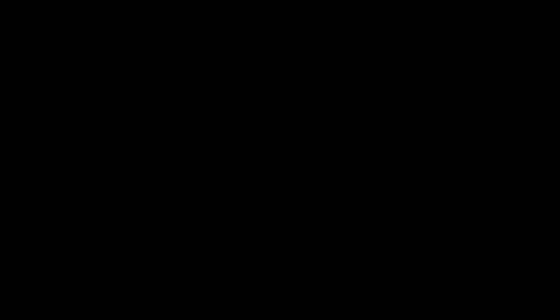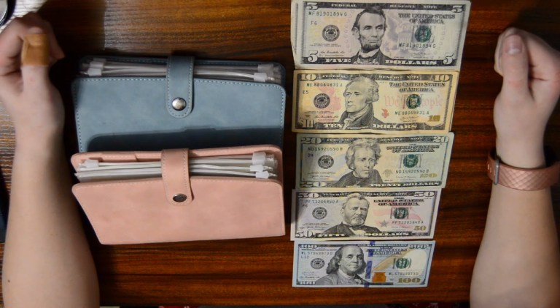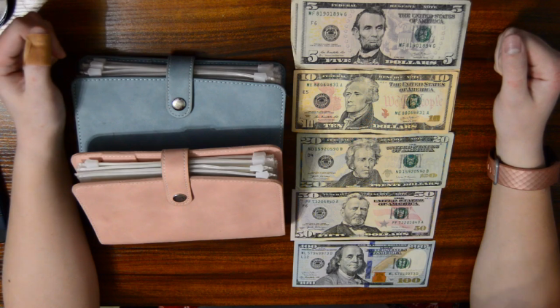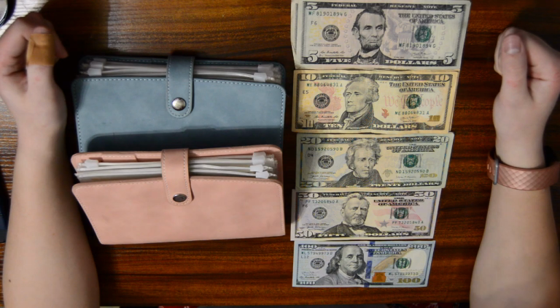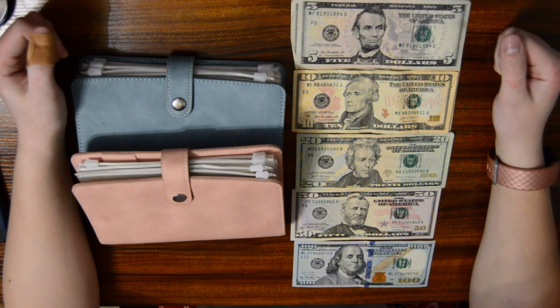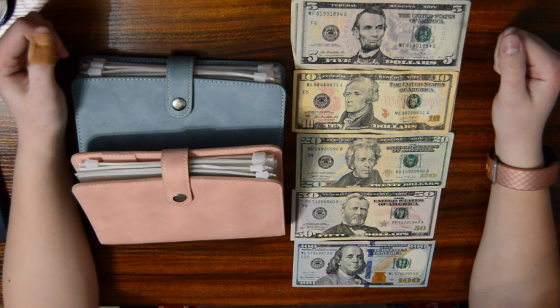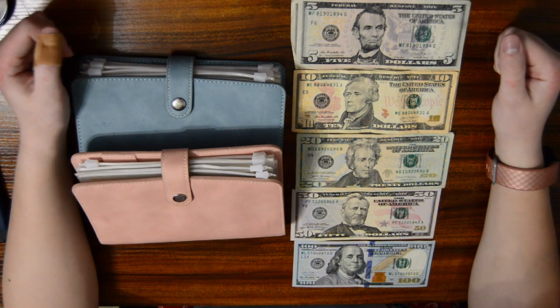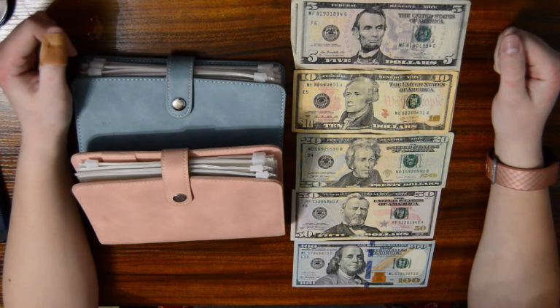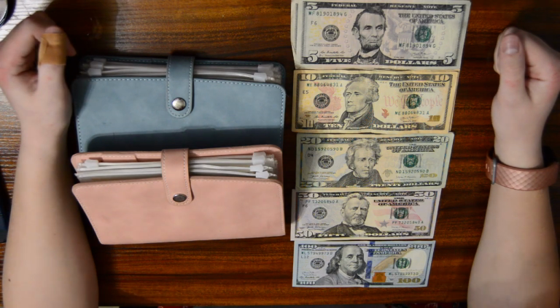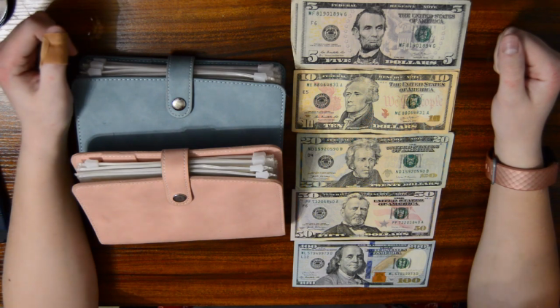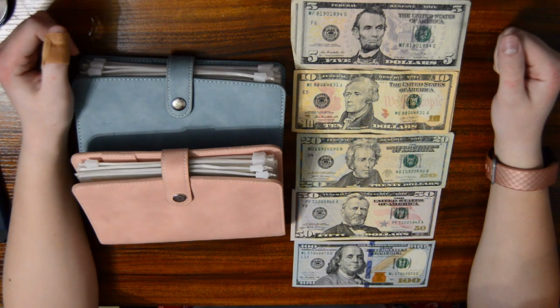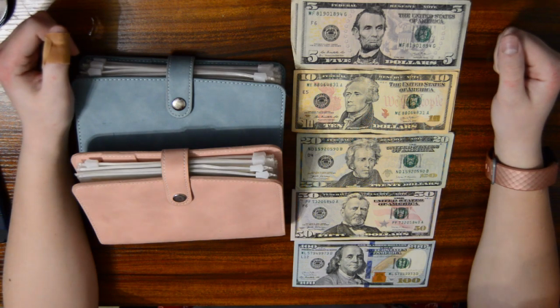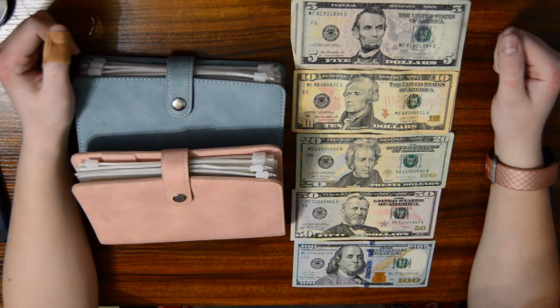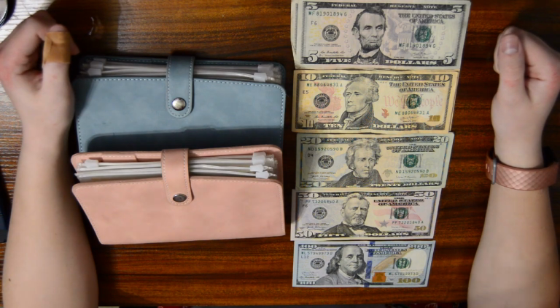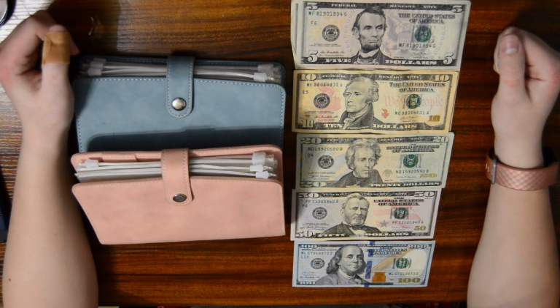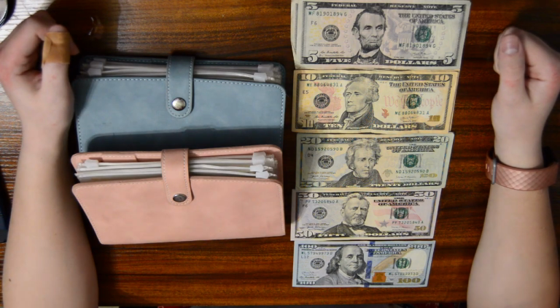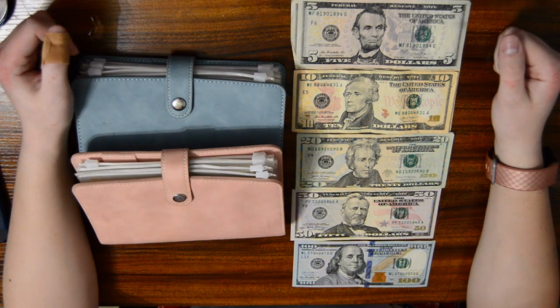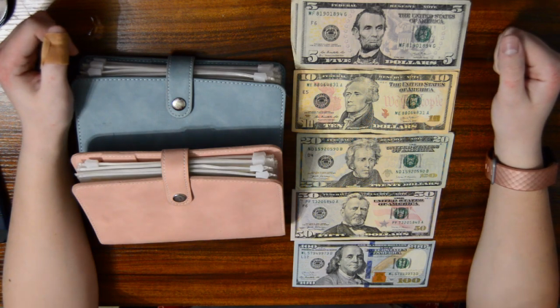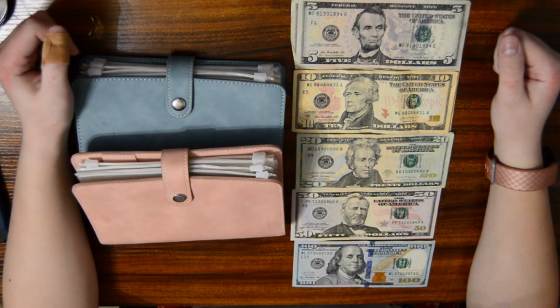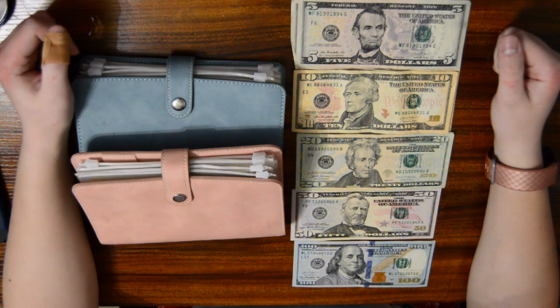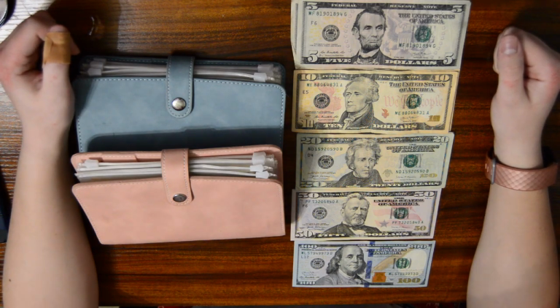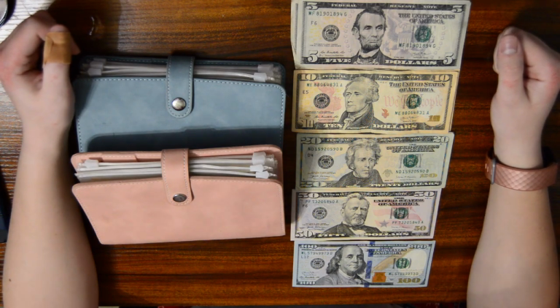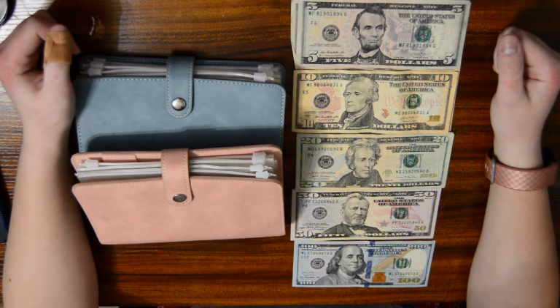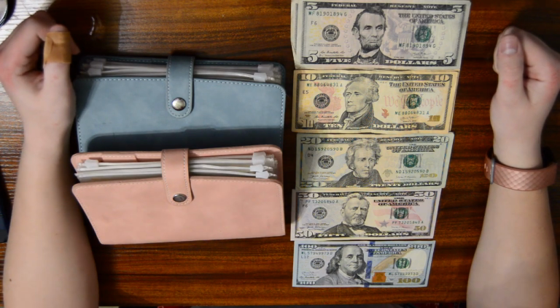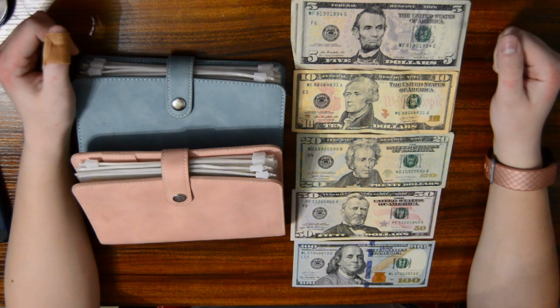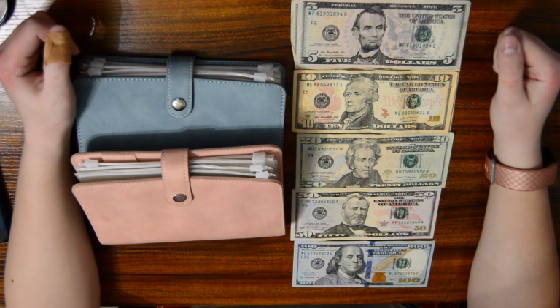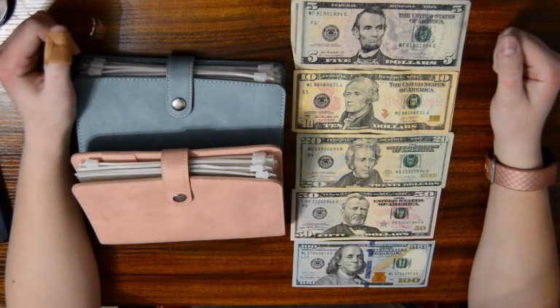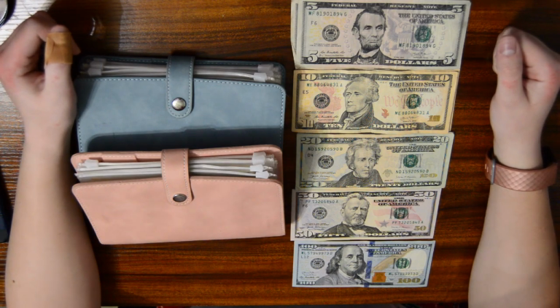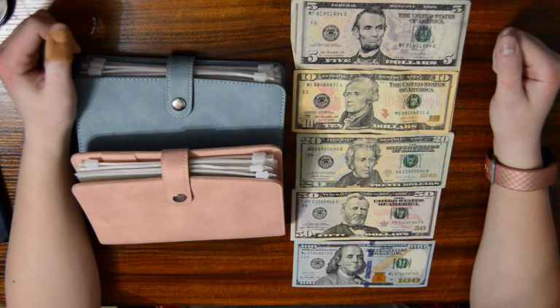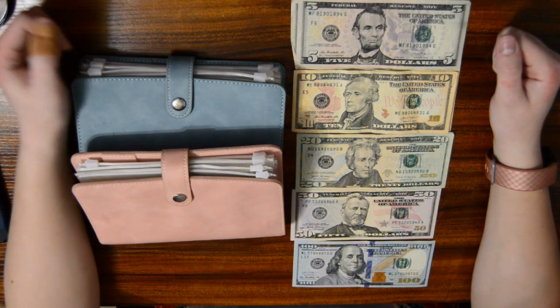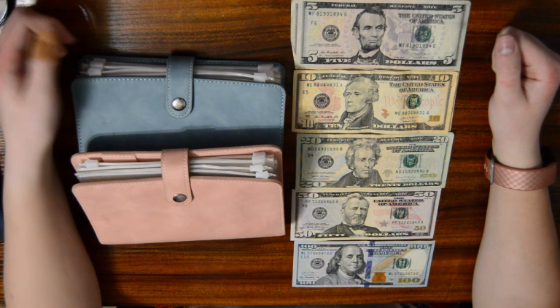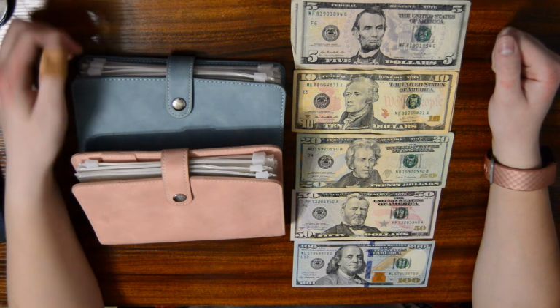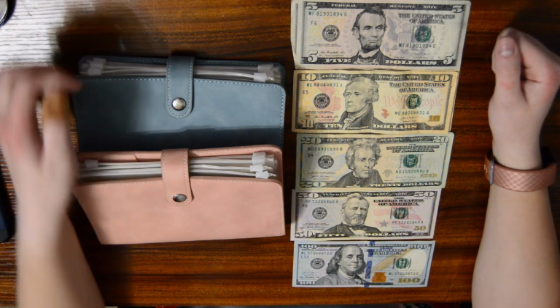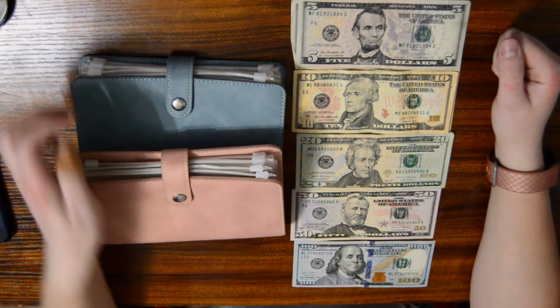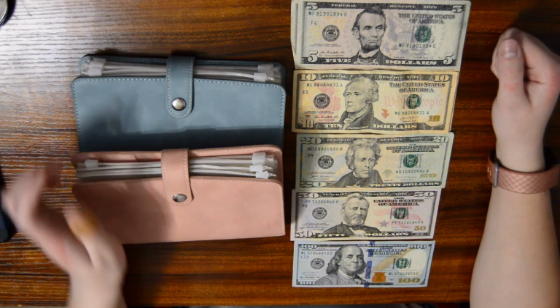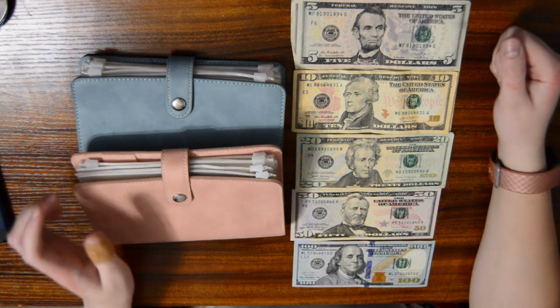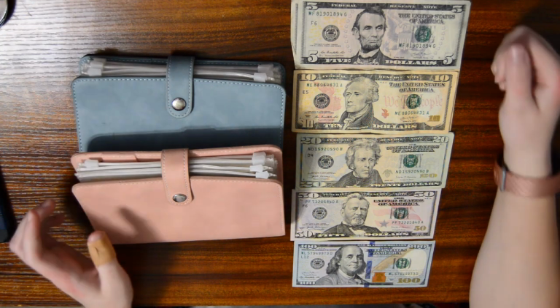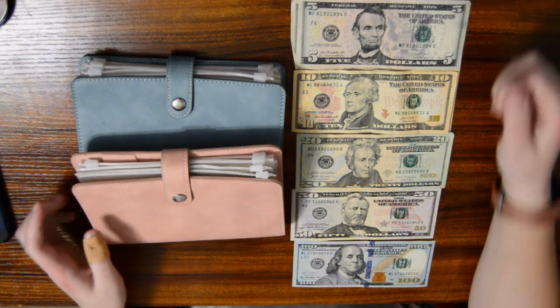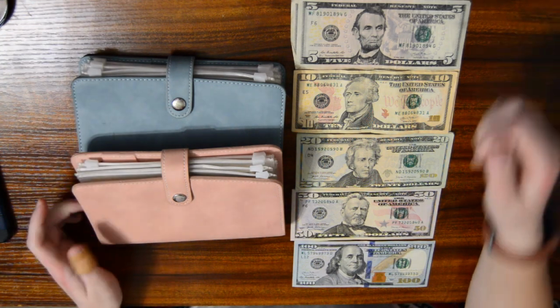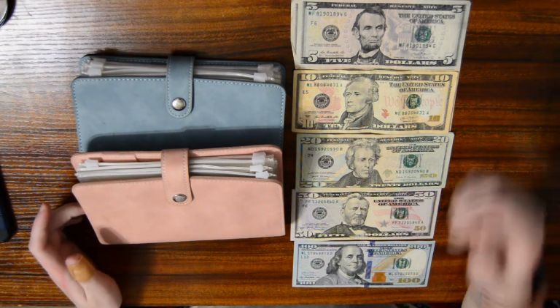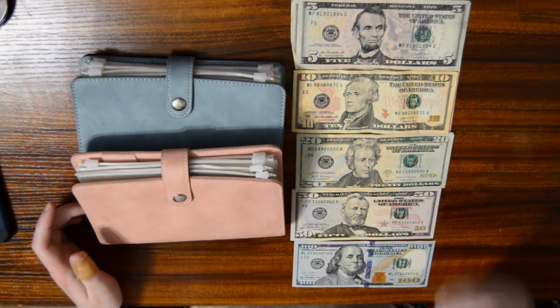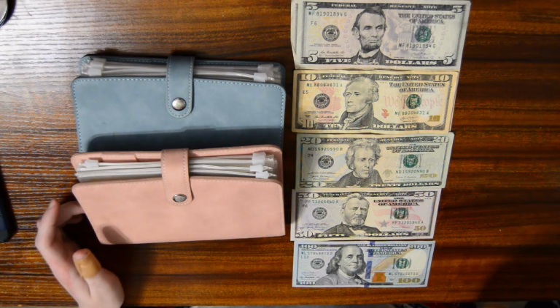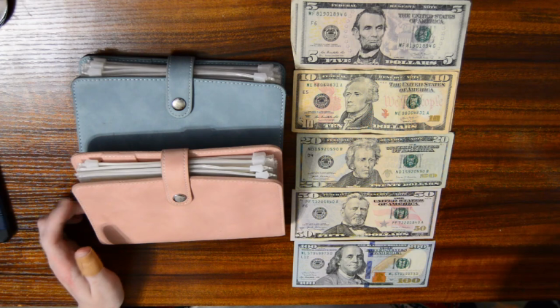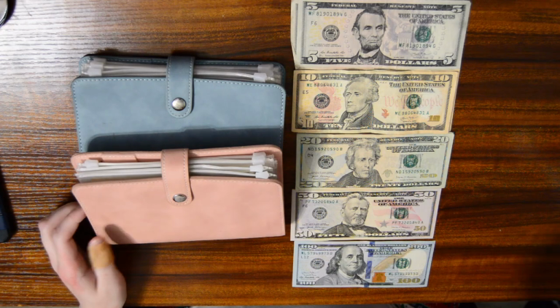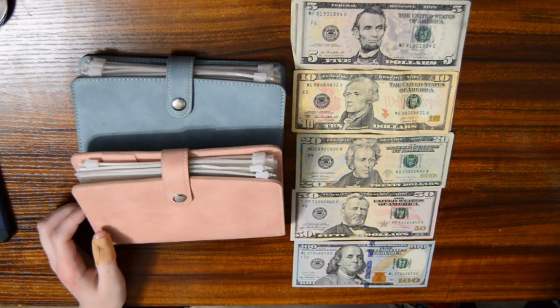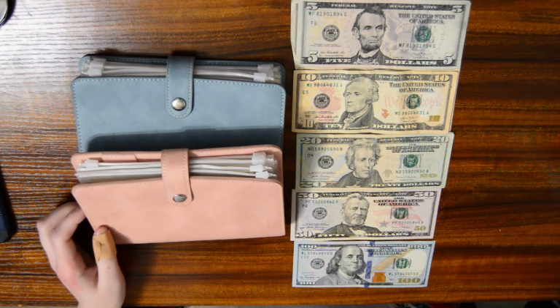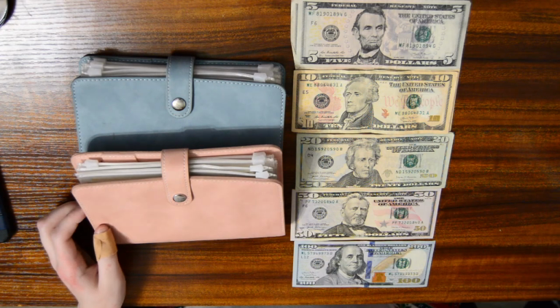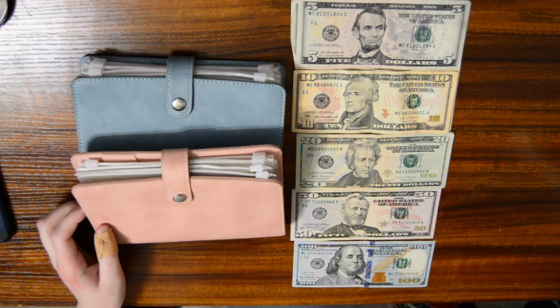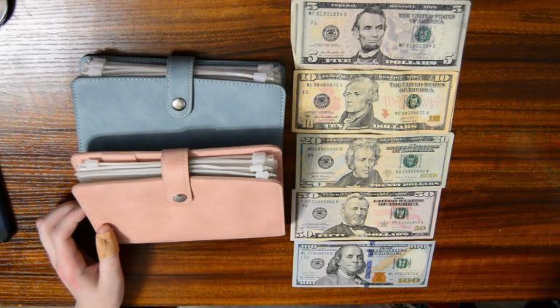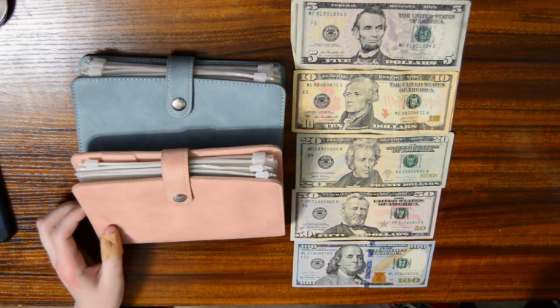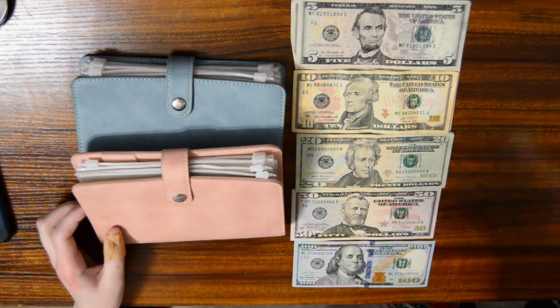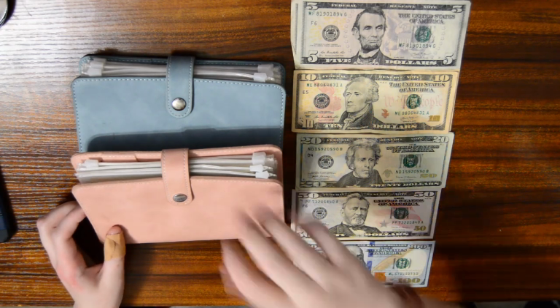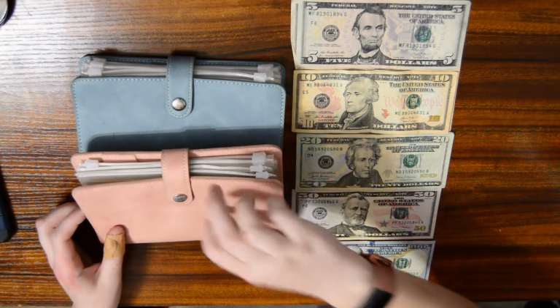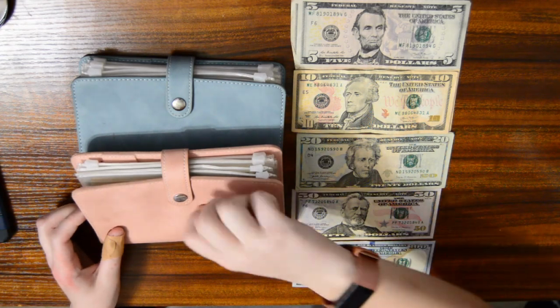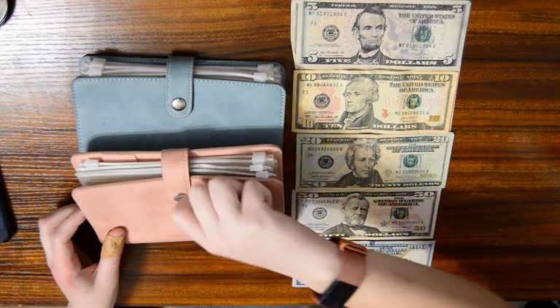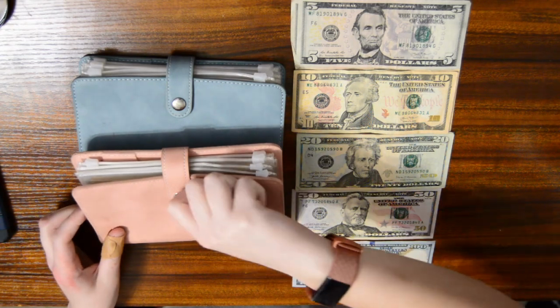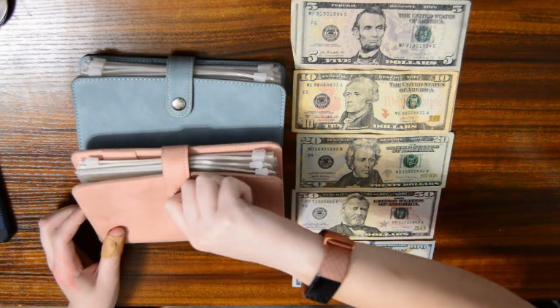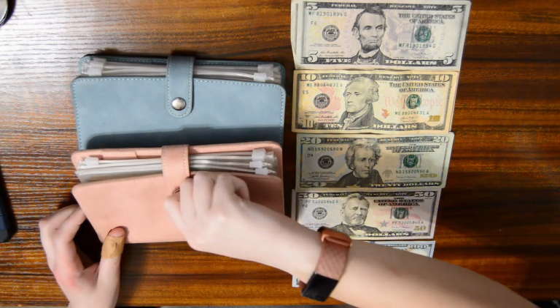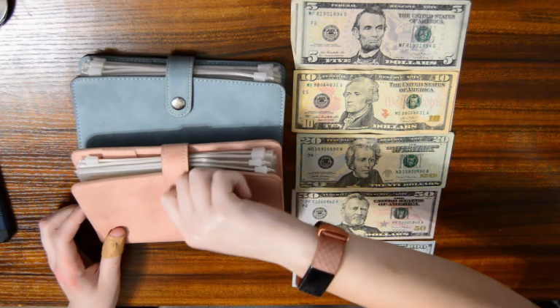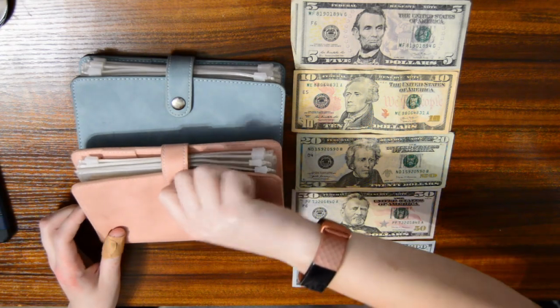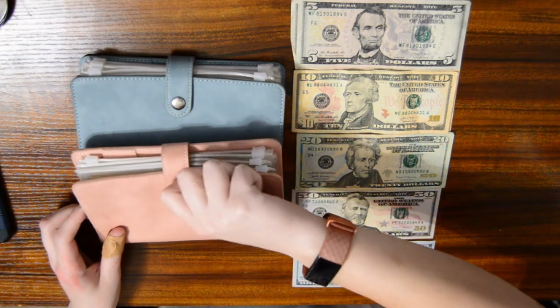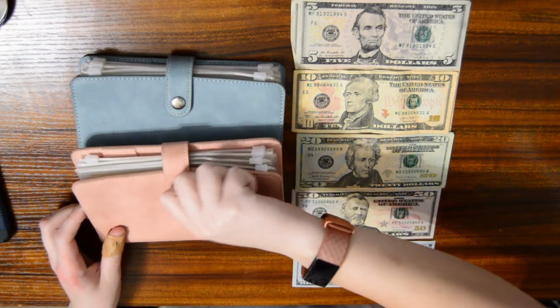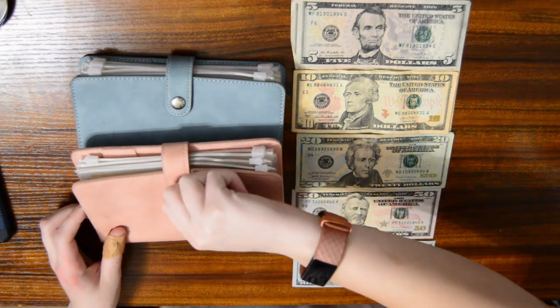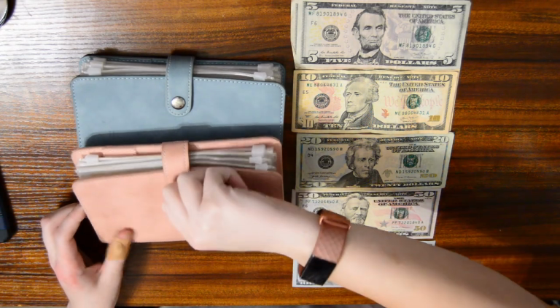Hello everybody, welcome back to Nomadage's Budget. In this video we're gonna do a very short money swap.